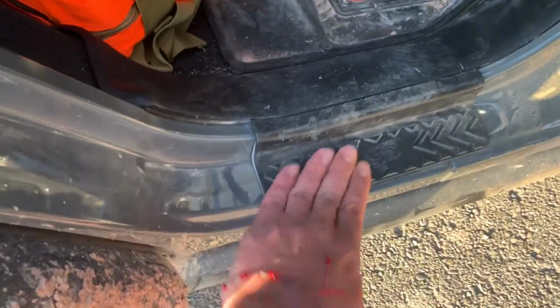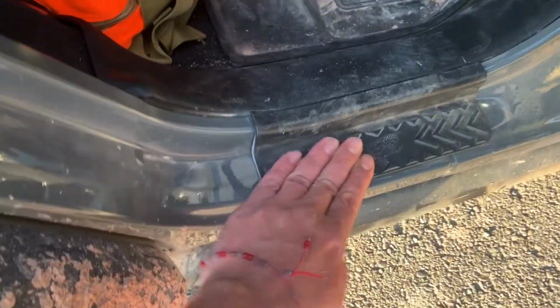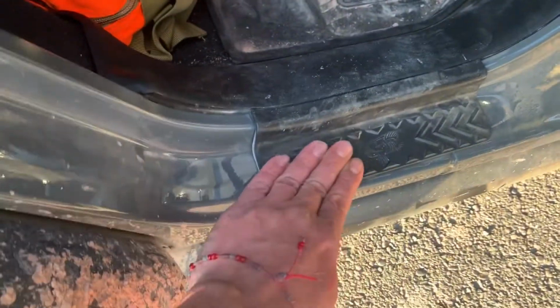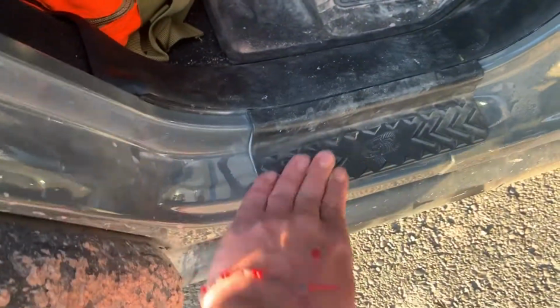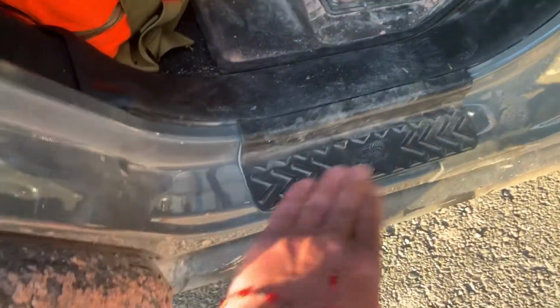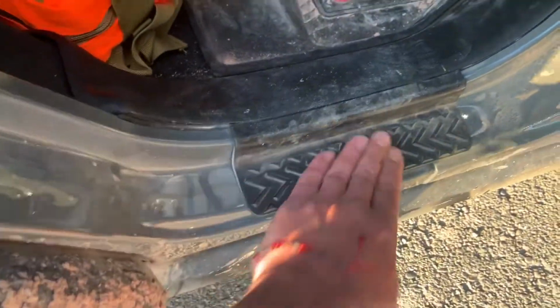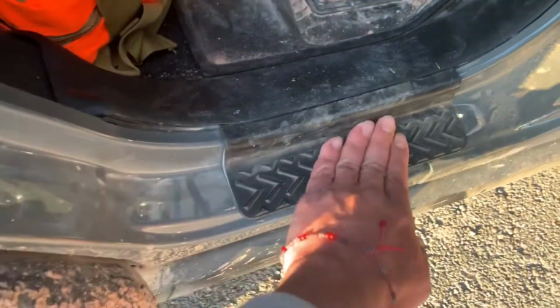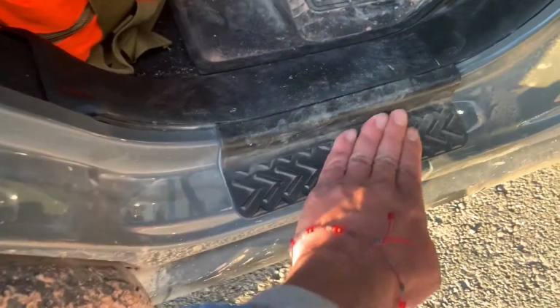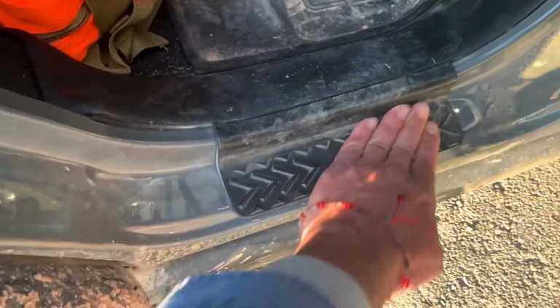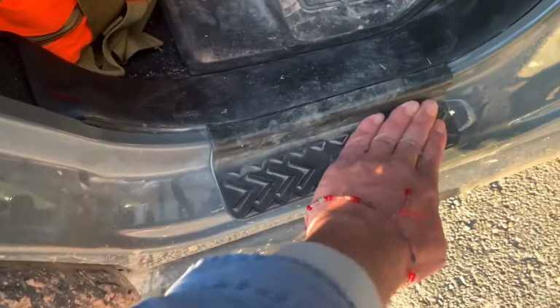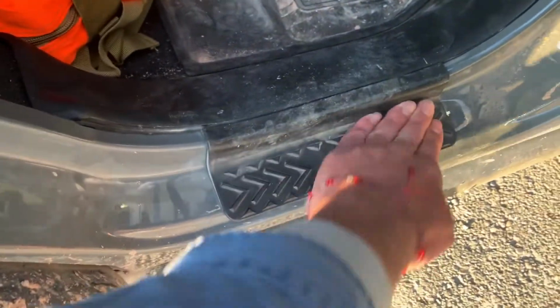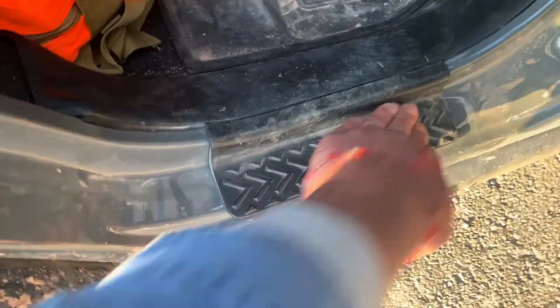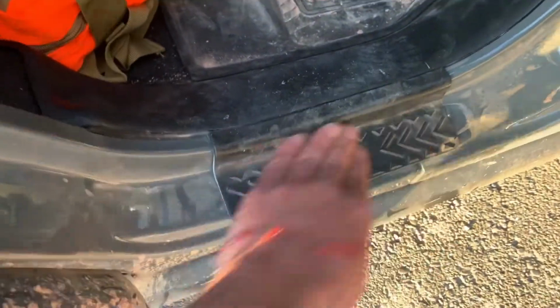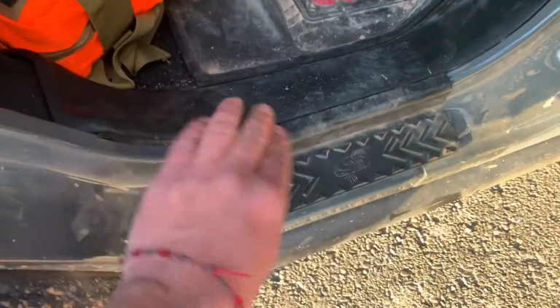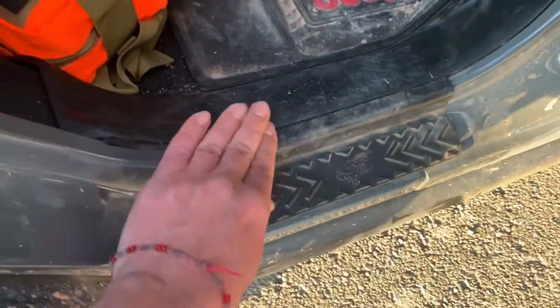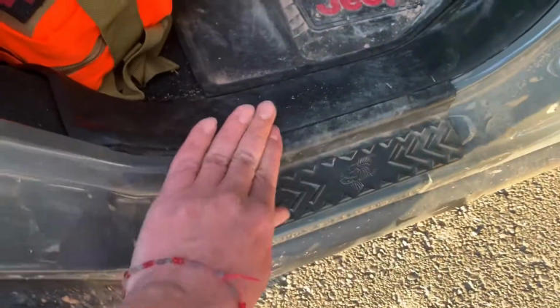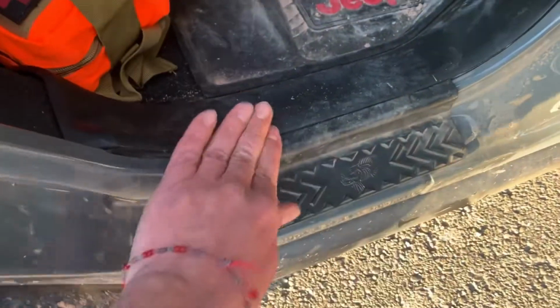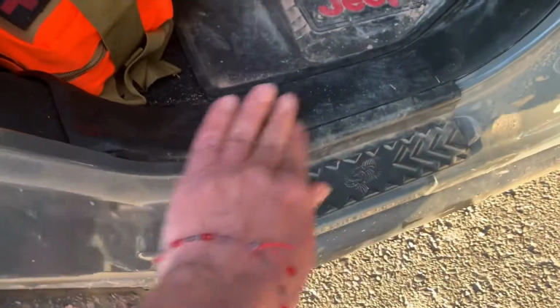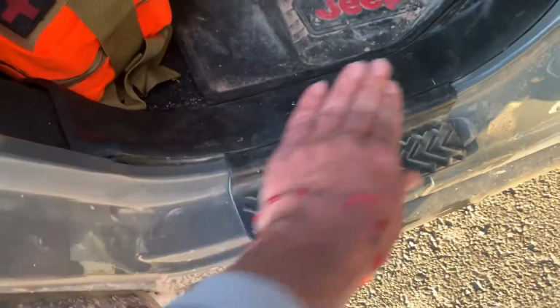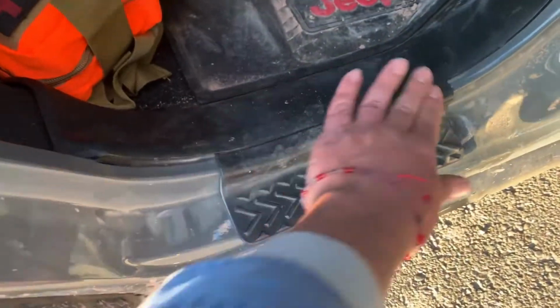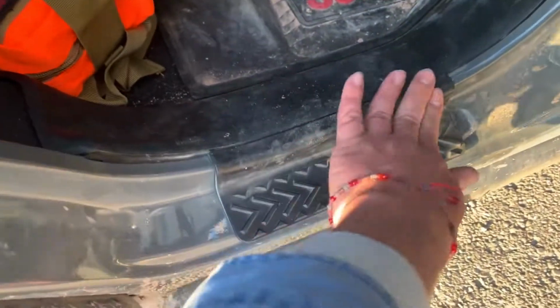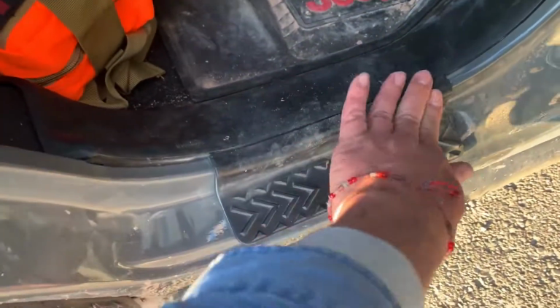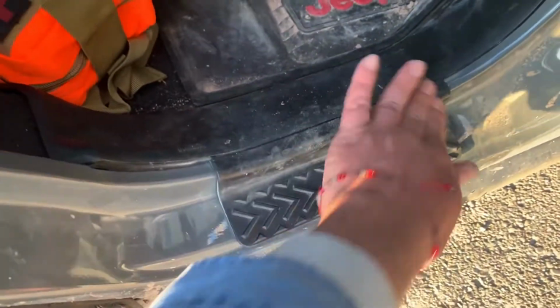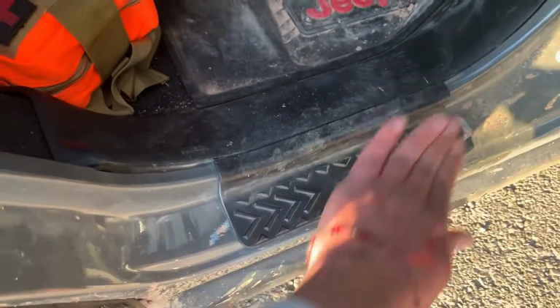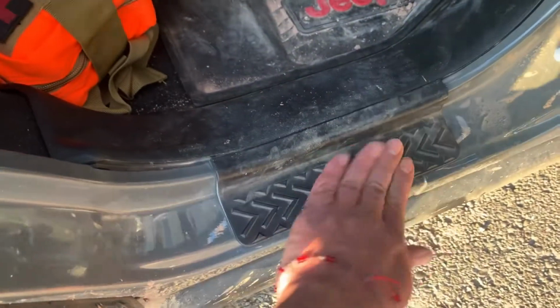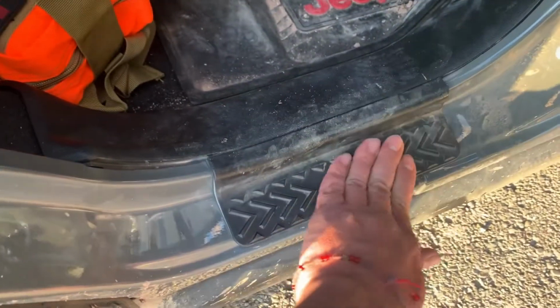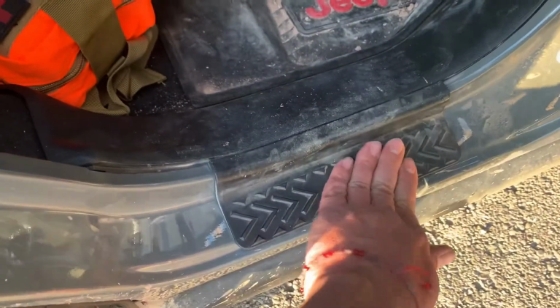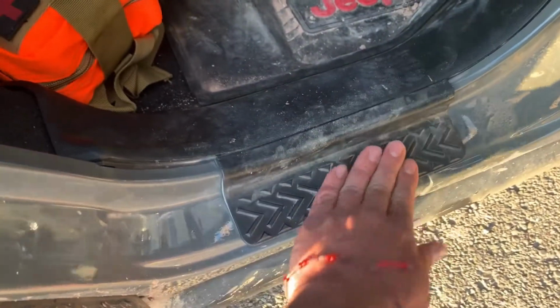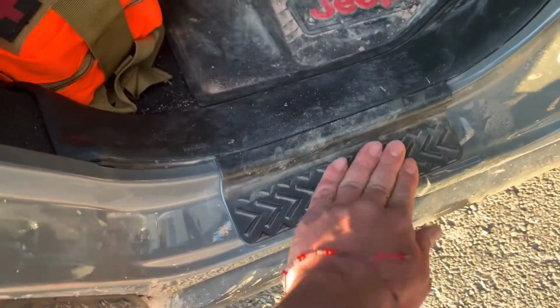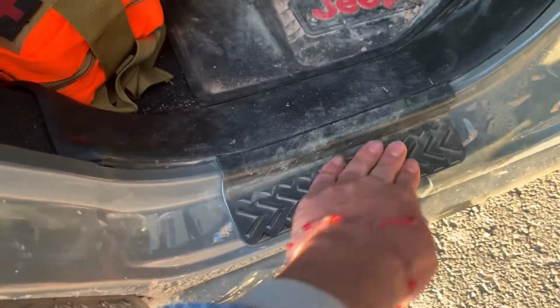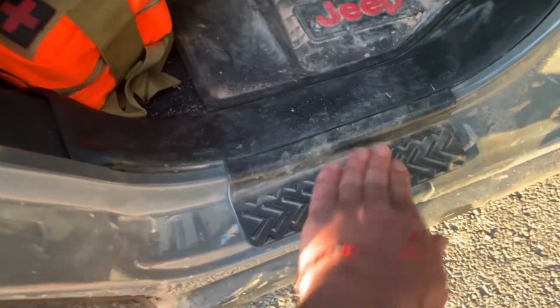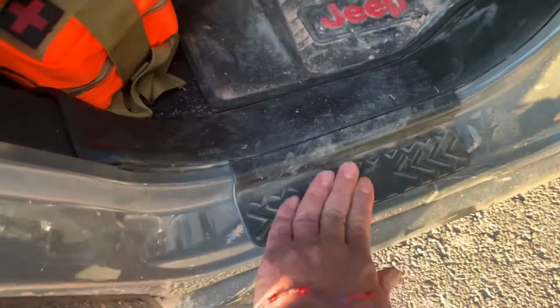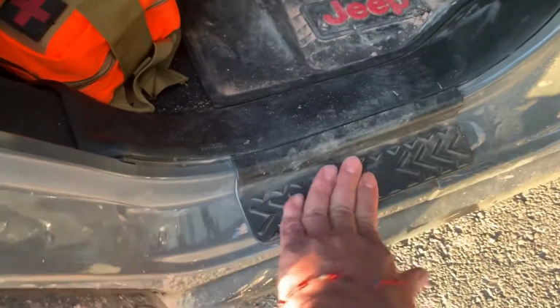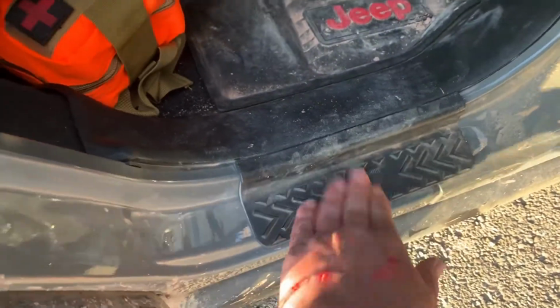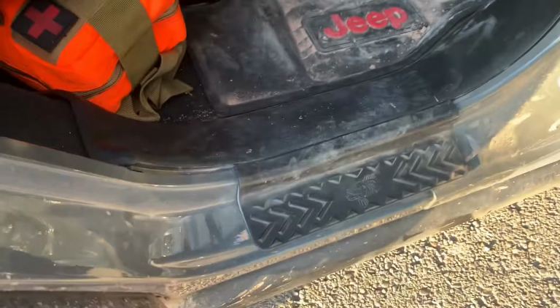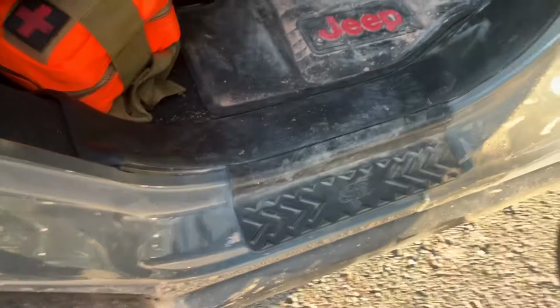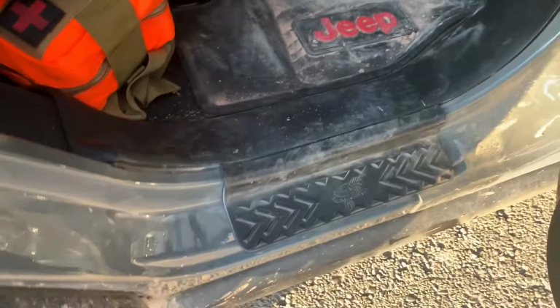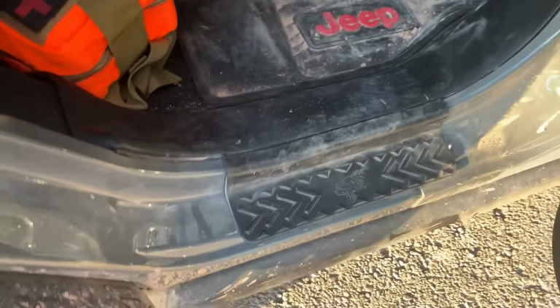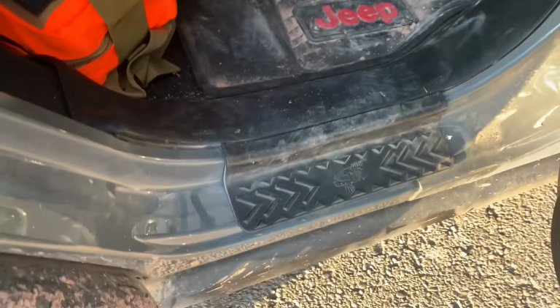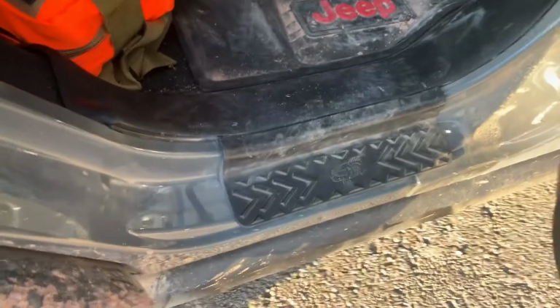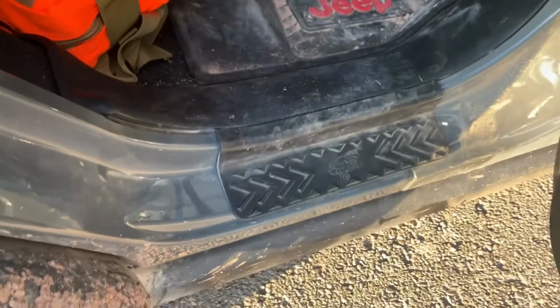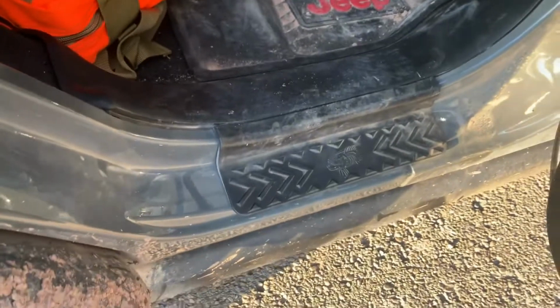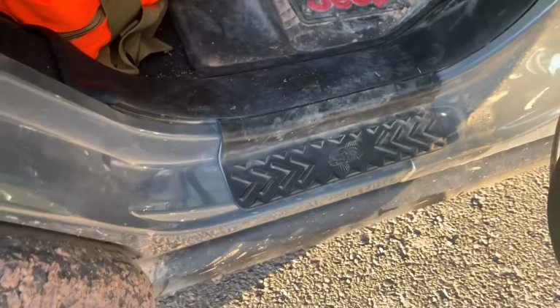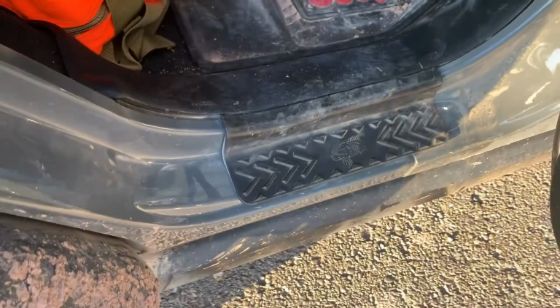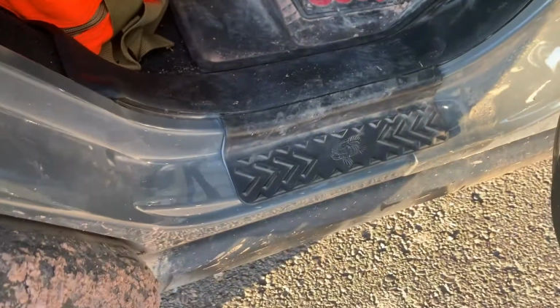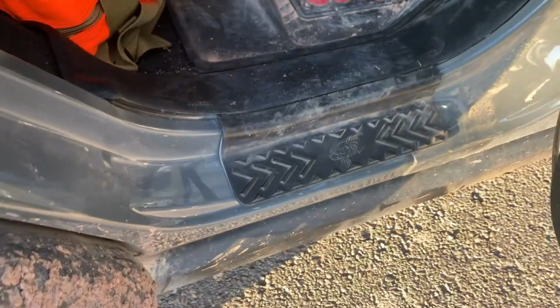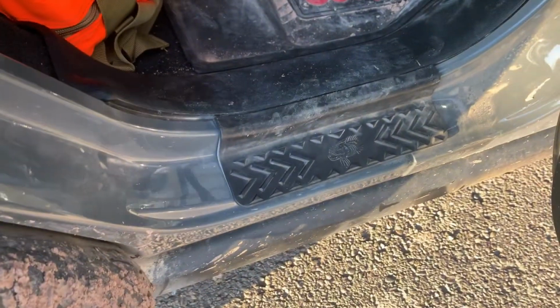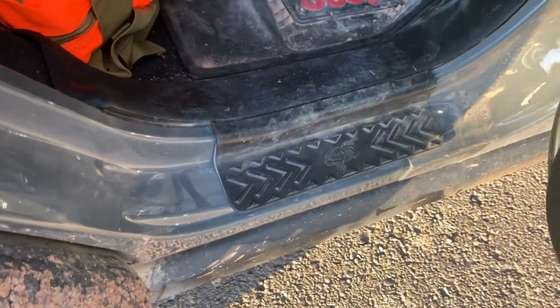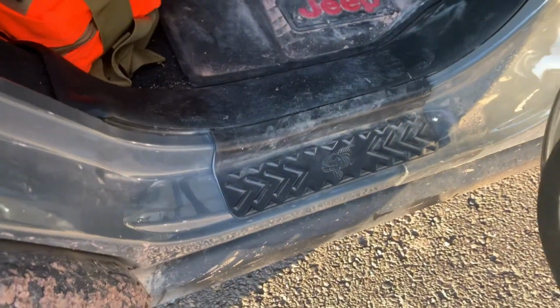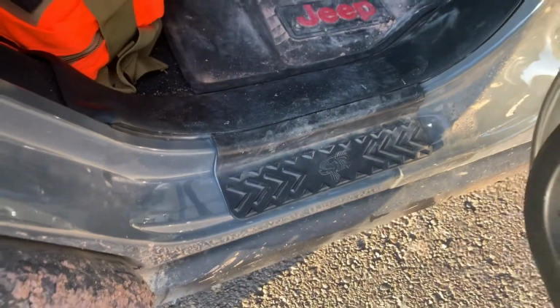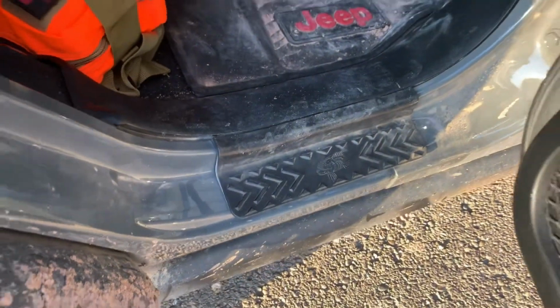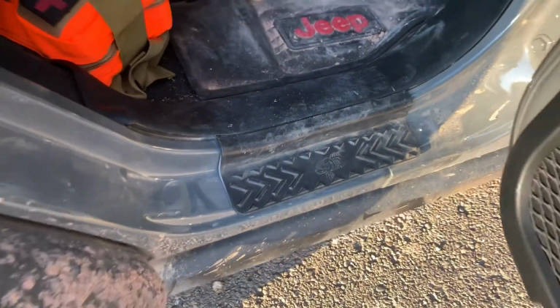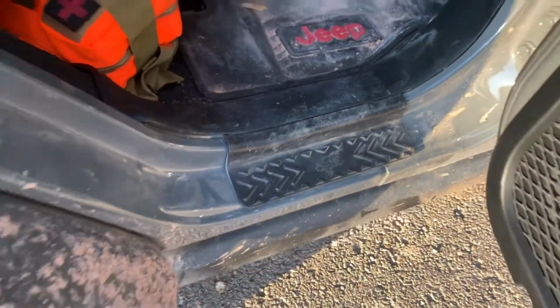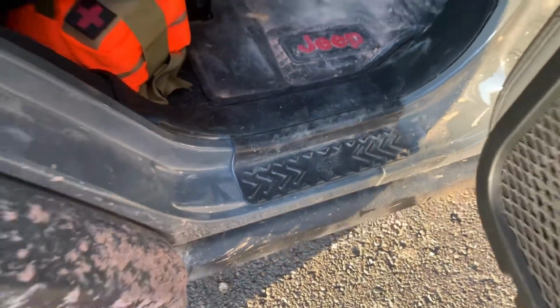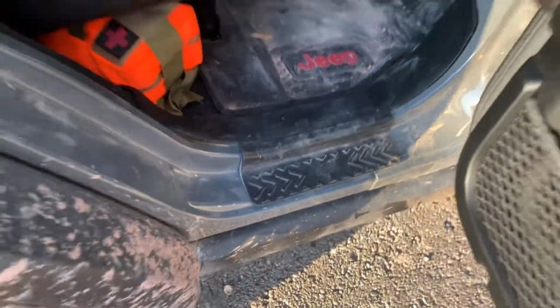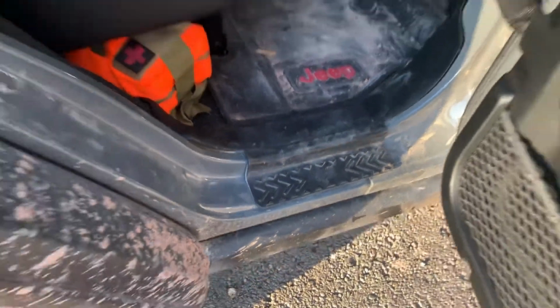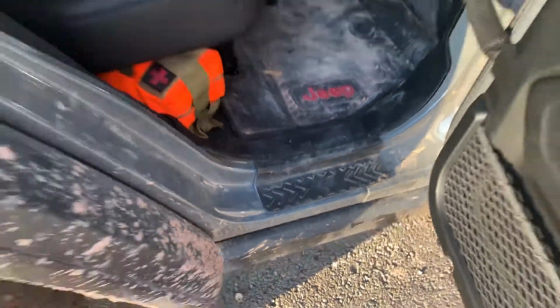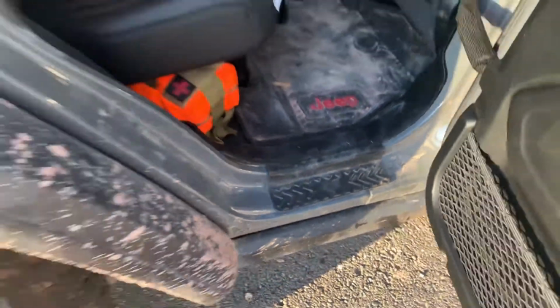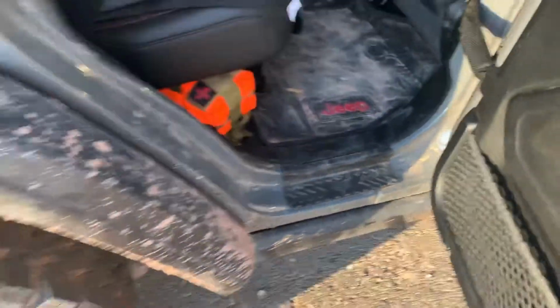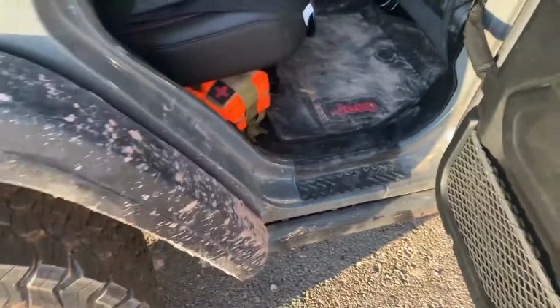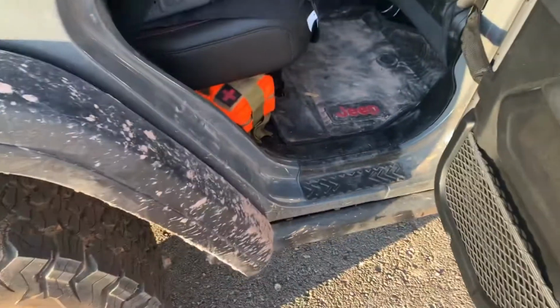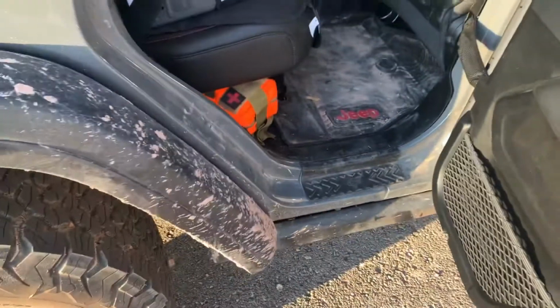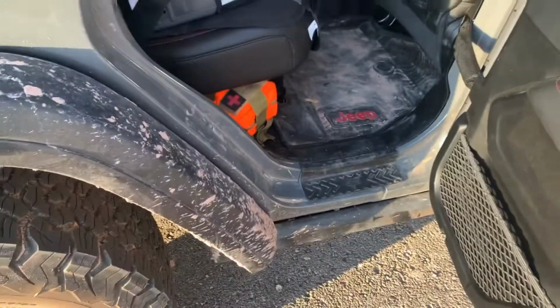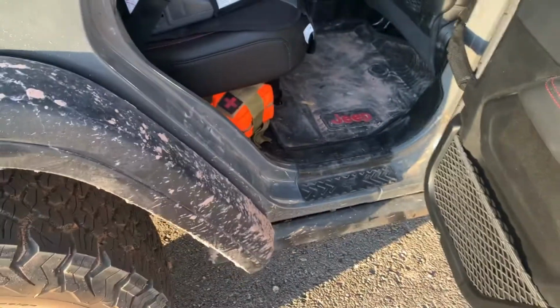The tread's great. They've really held up. They haven't come up one bit, and I'm happy with them. Thanks for watching.